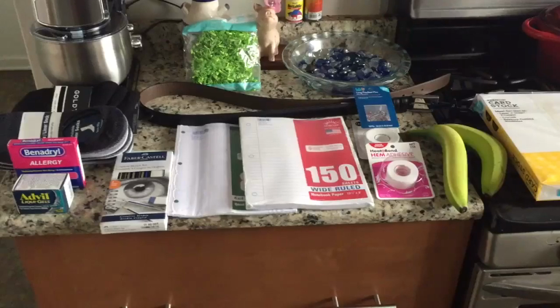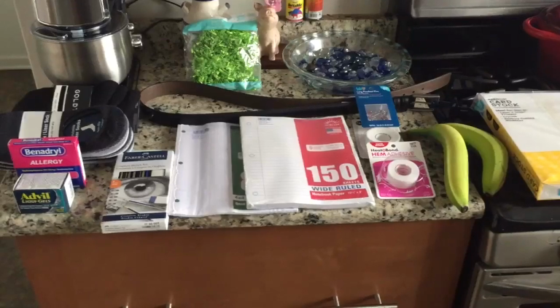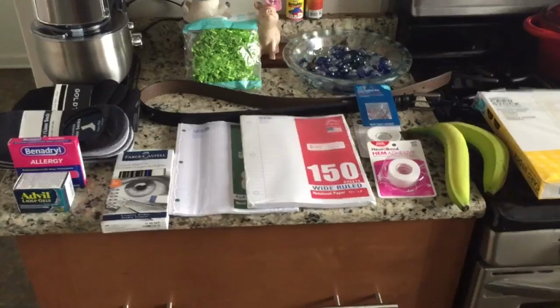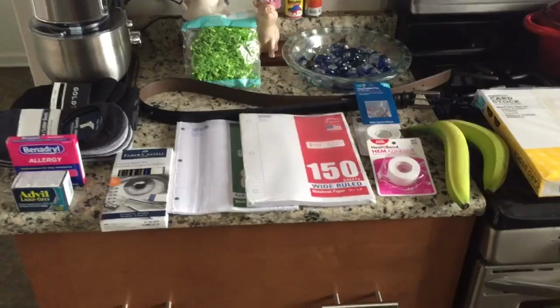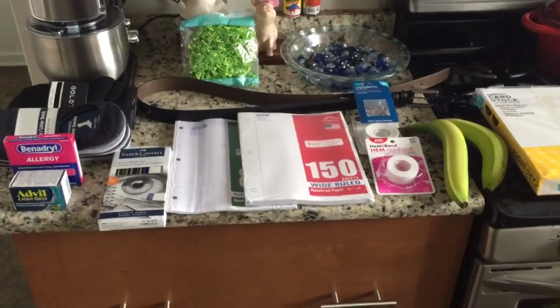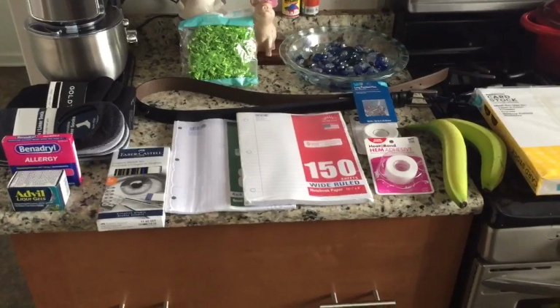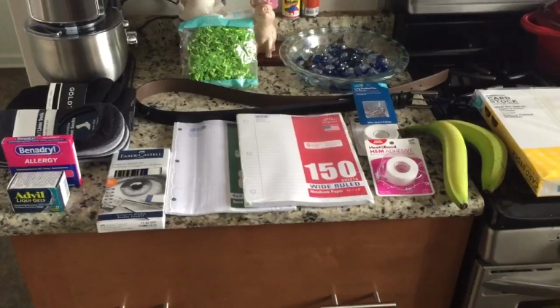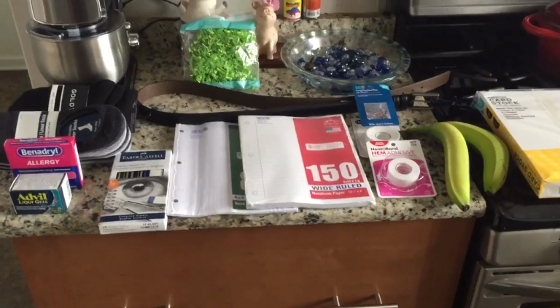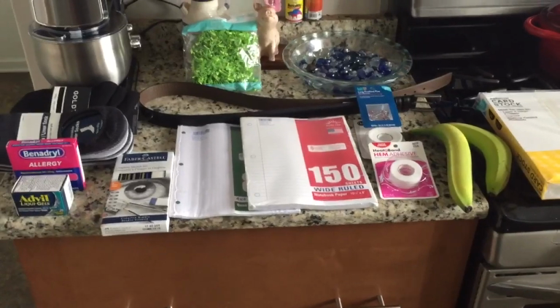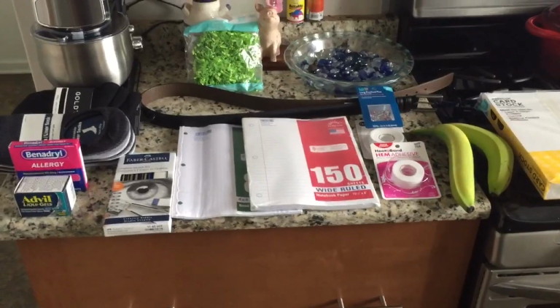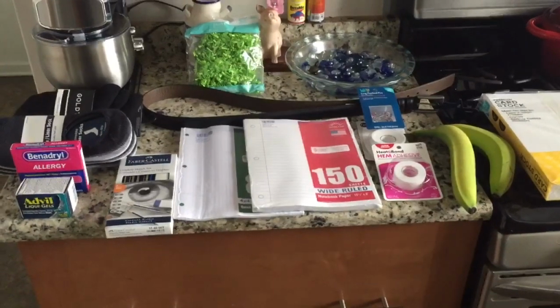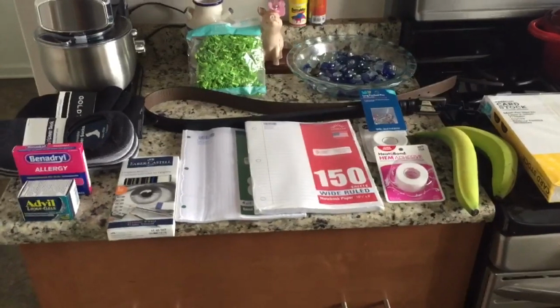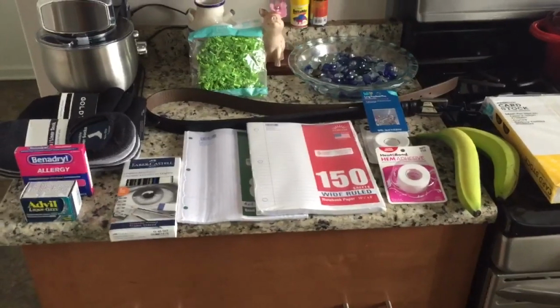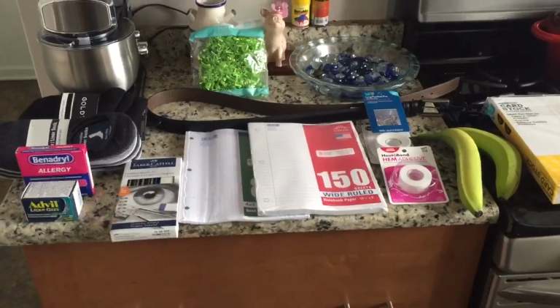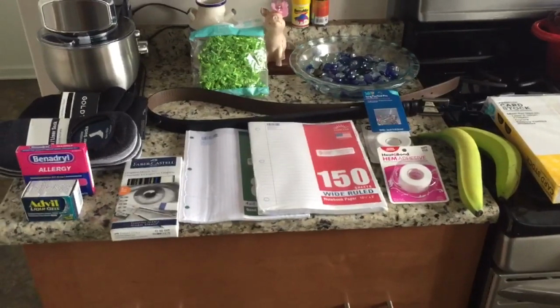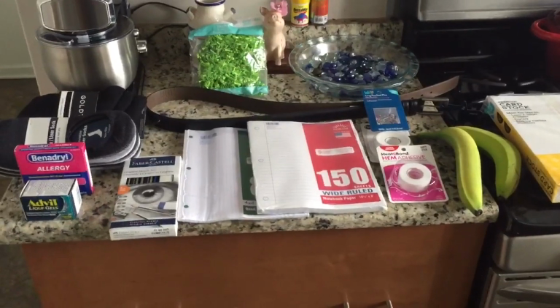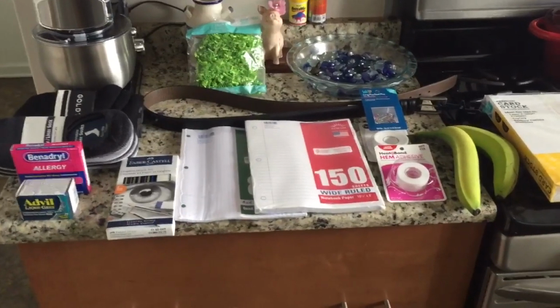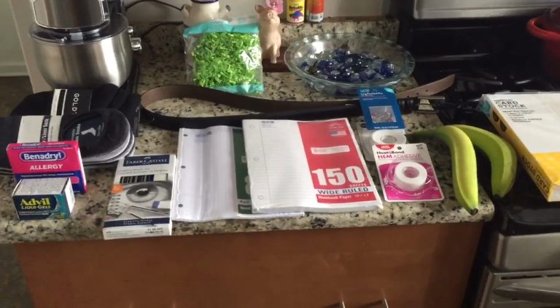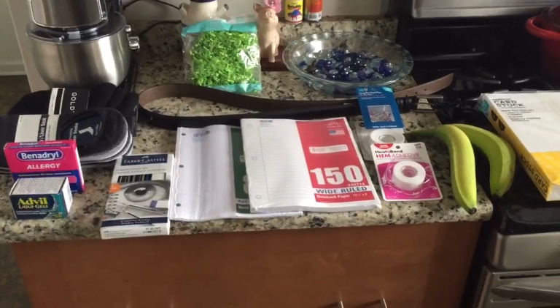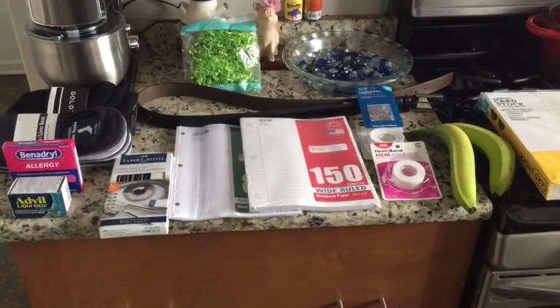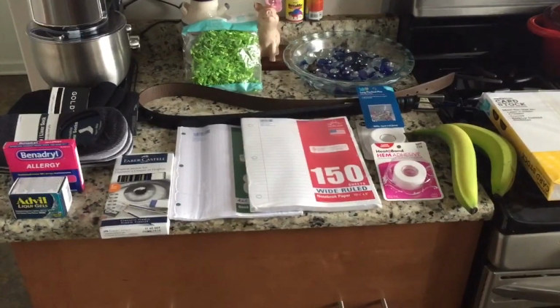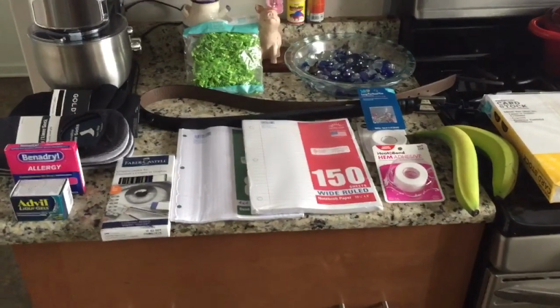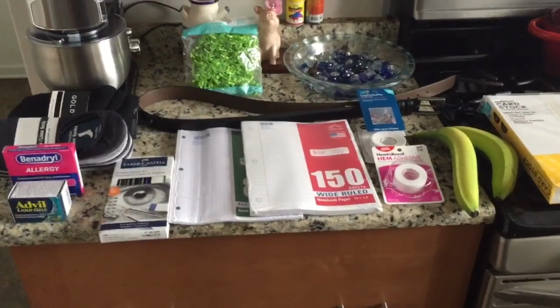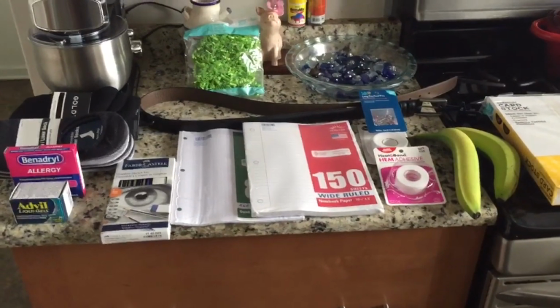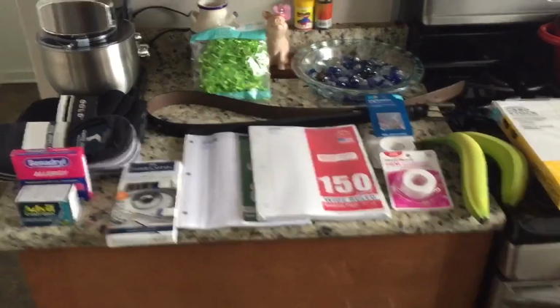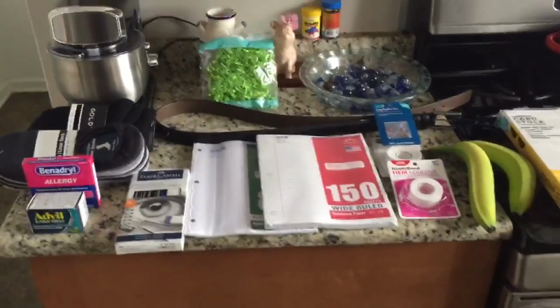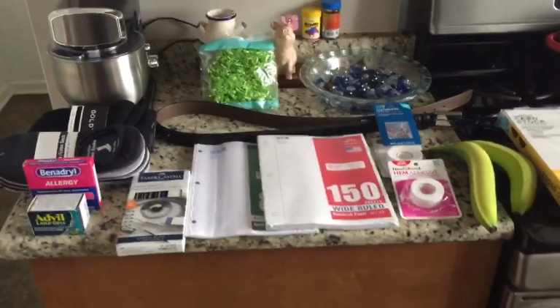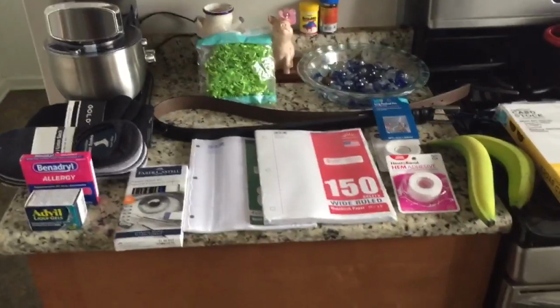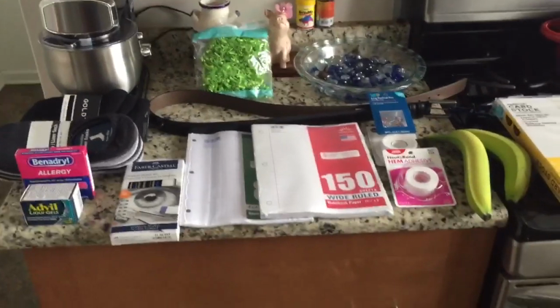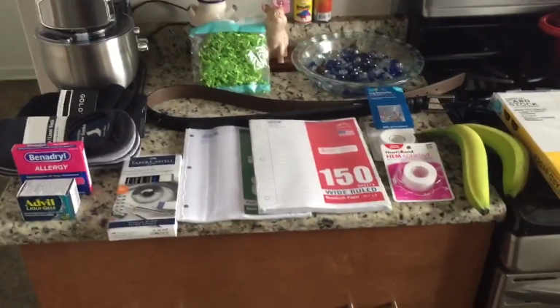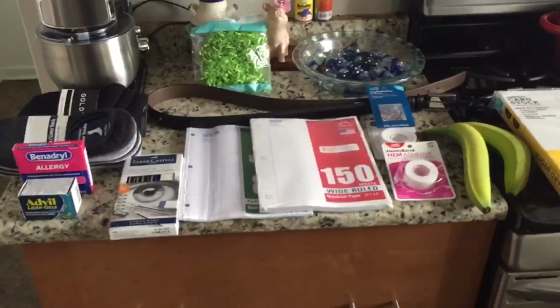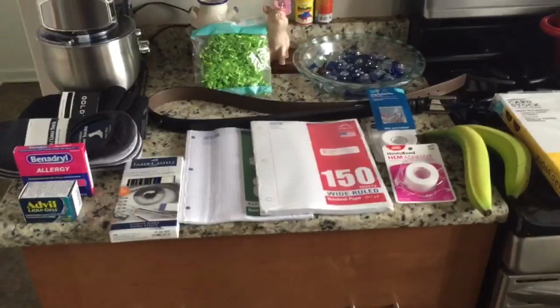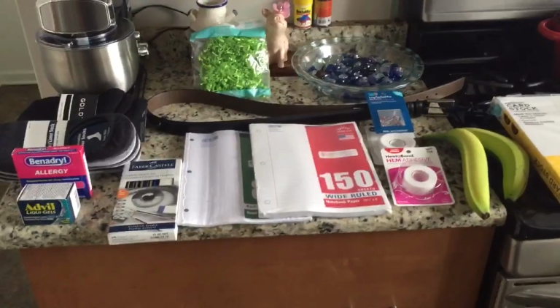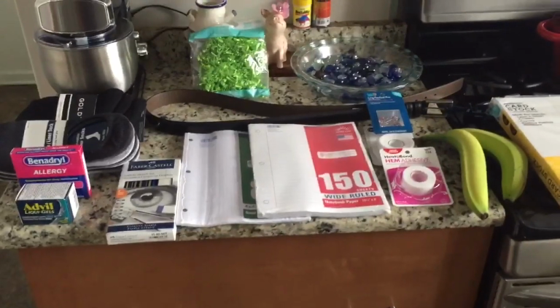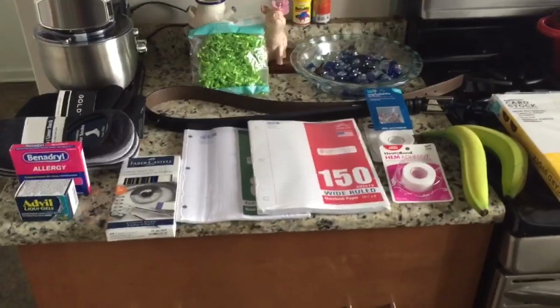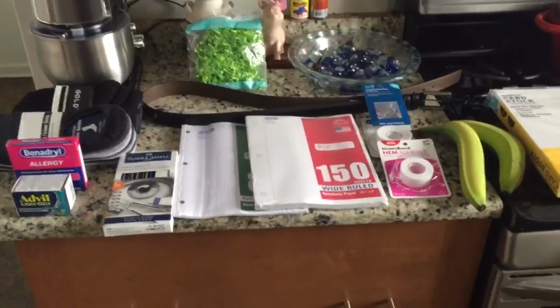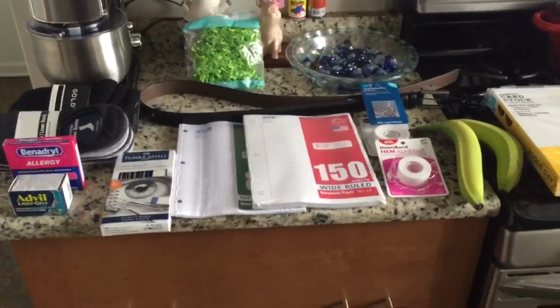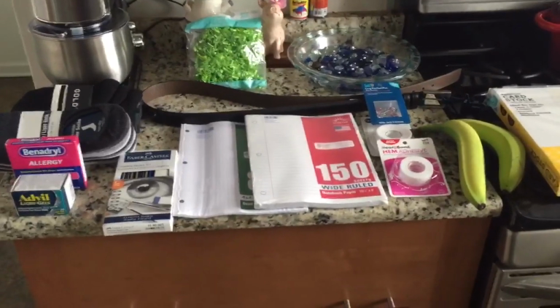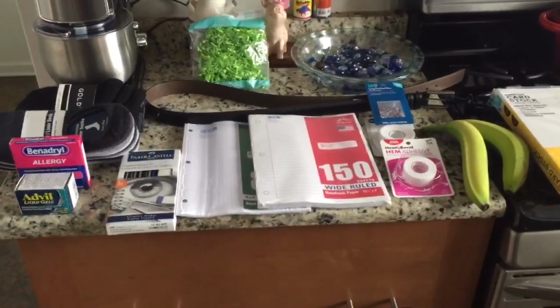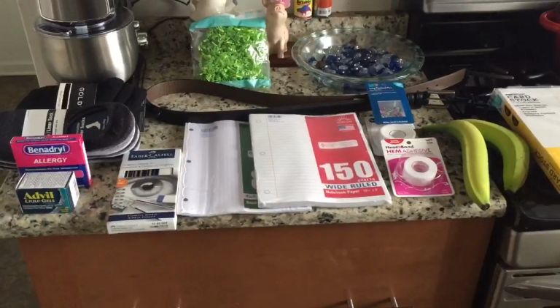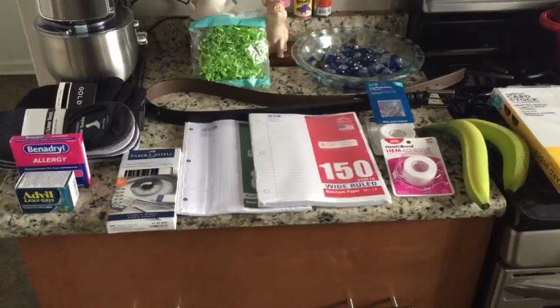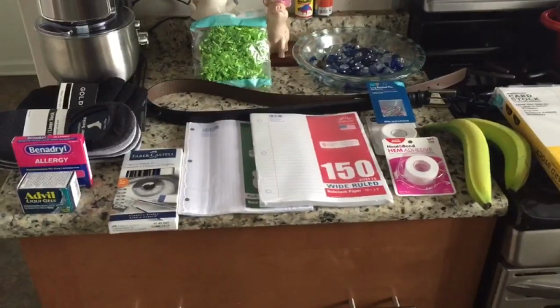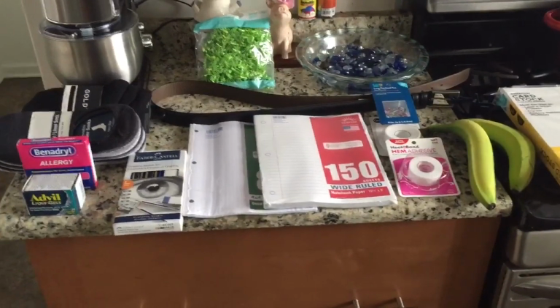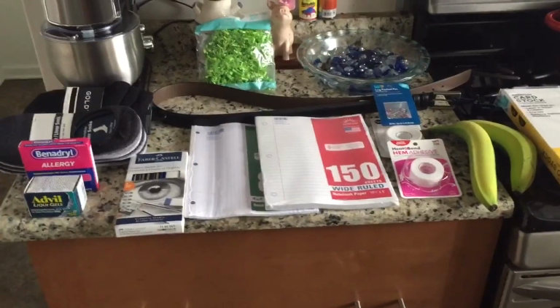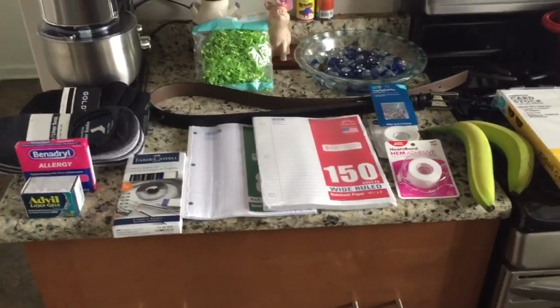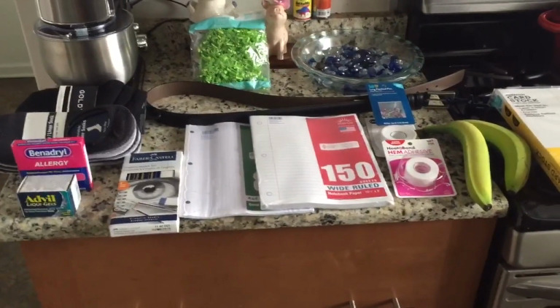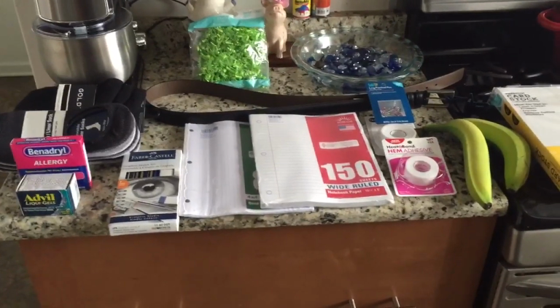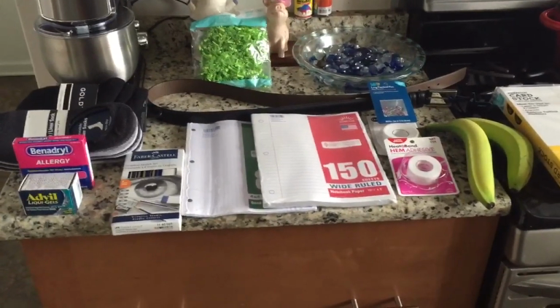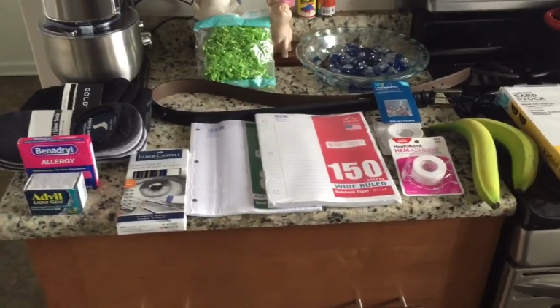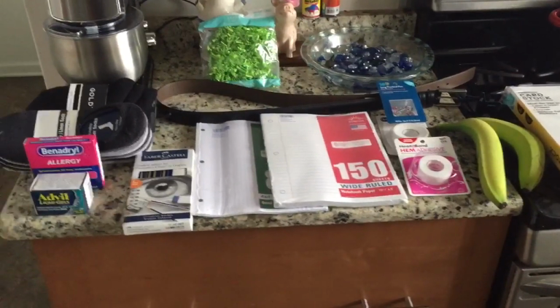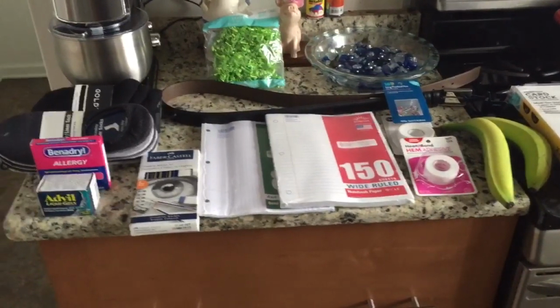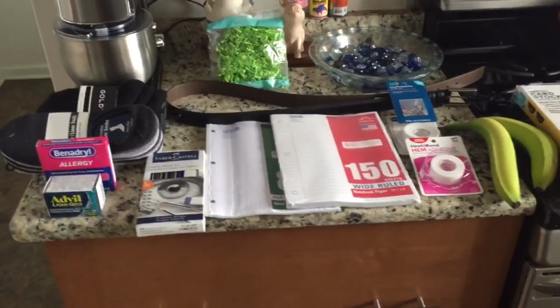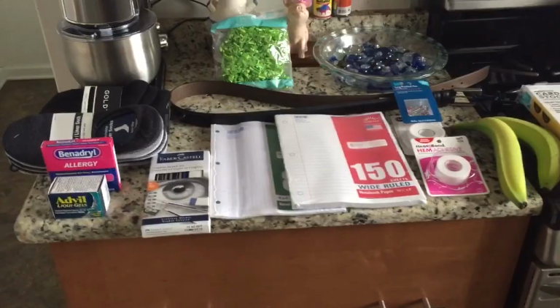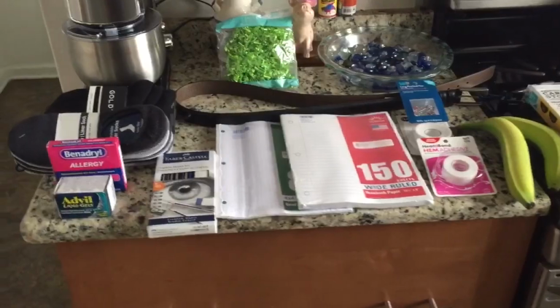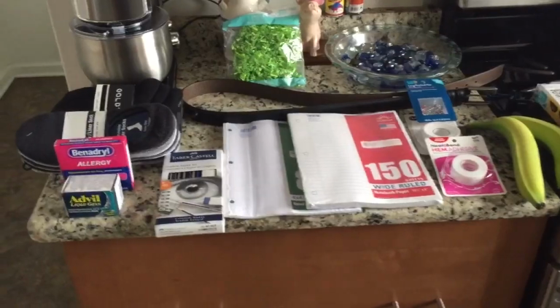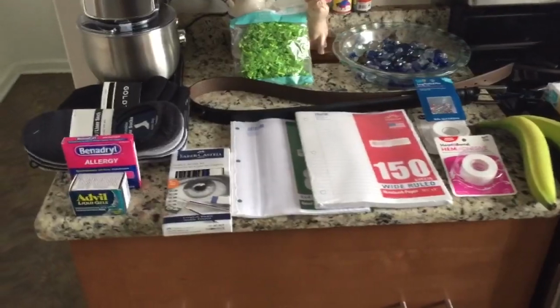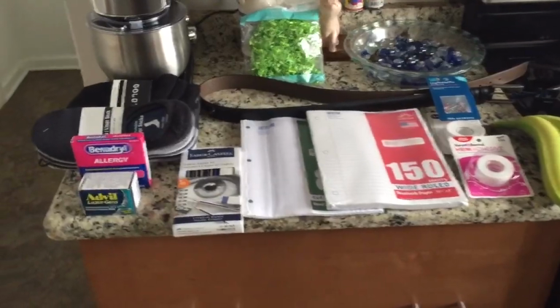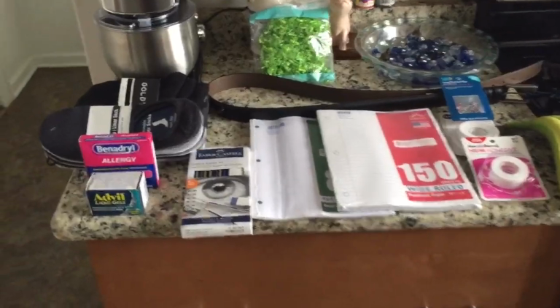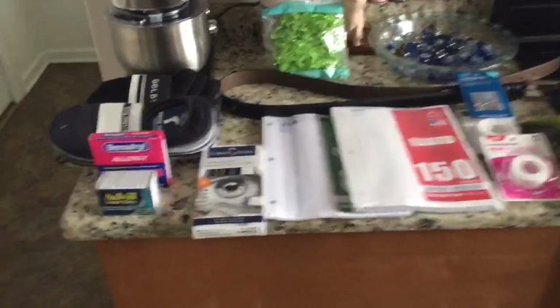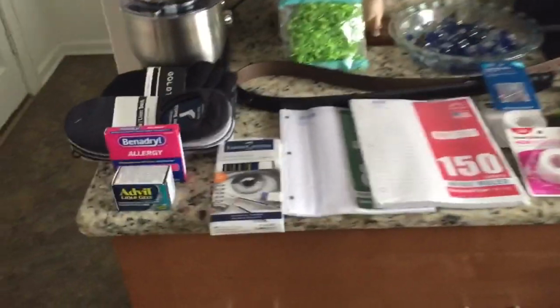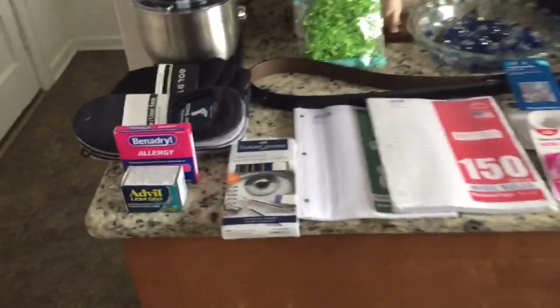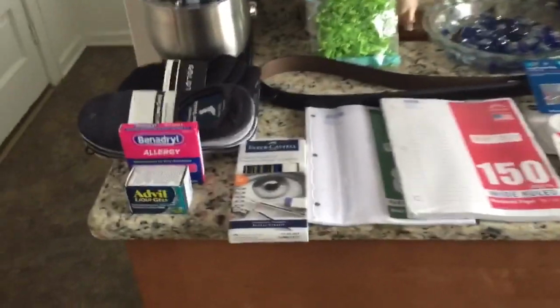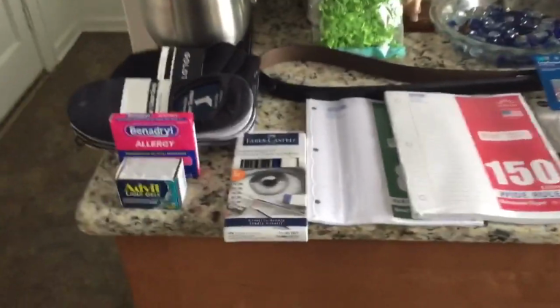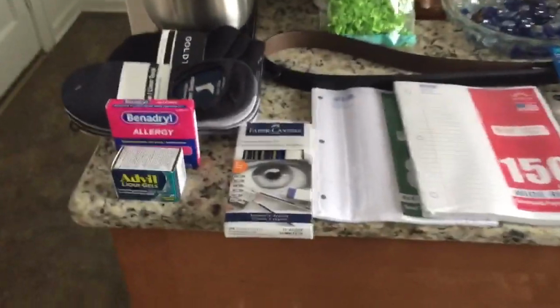Hey y'all and welcome back to Successful 6. We have a quick haul for you all today and it's coming from Walmart, so let's jump right in.